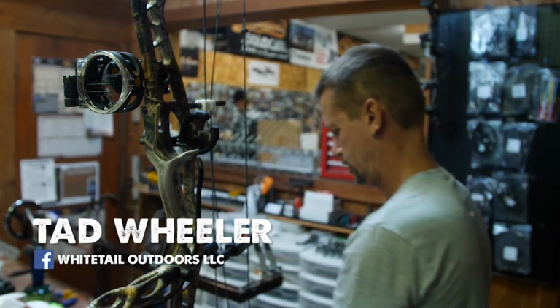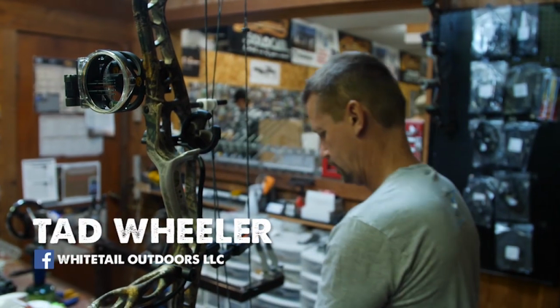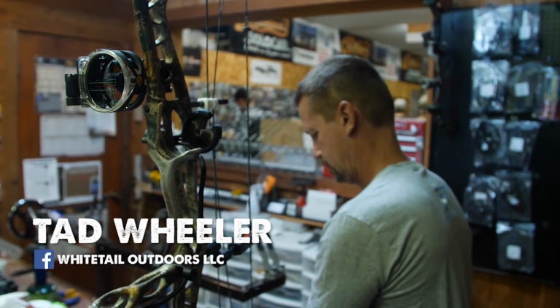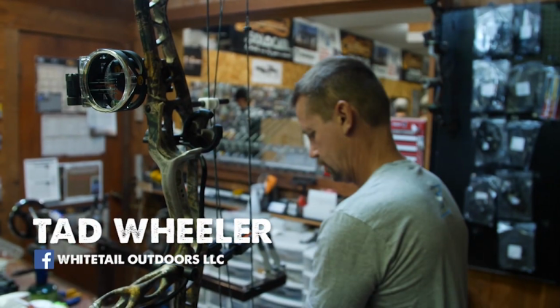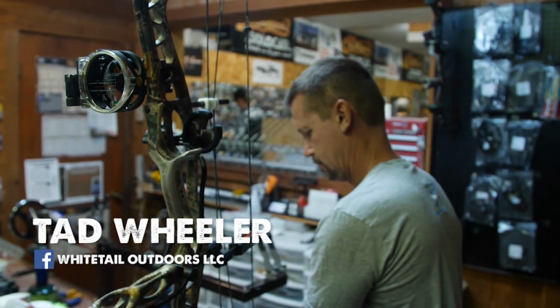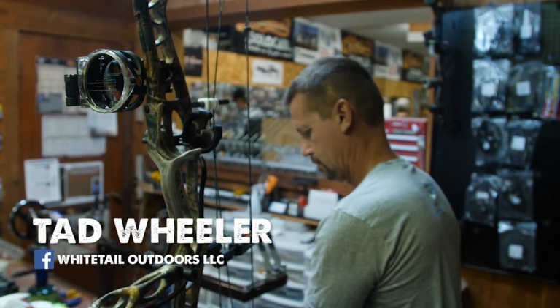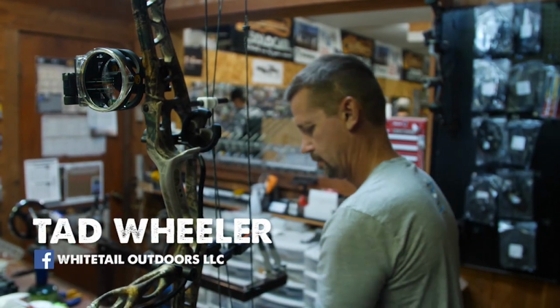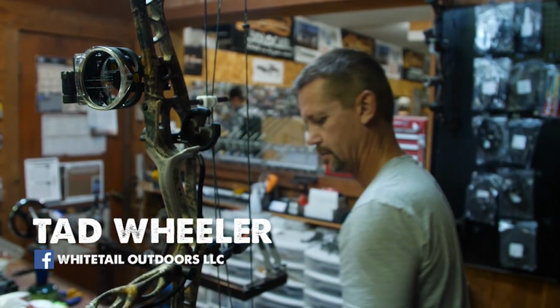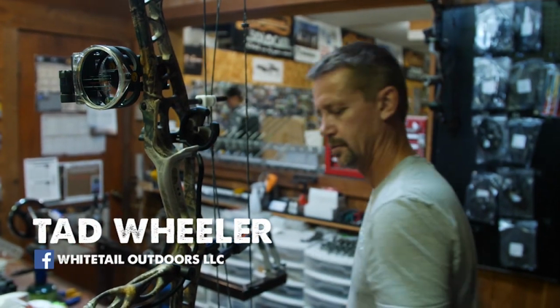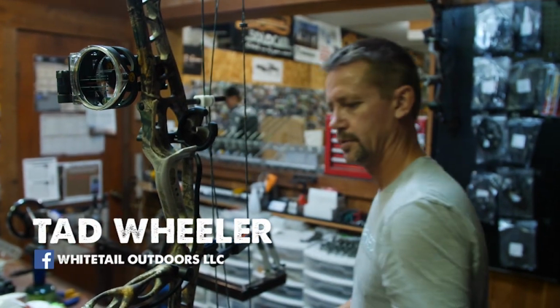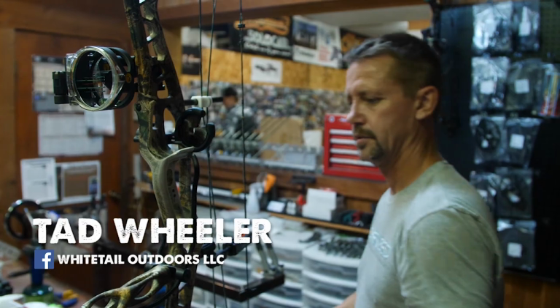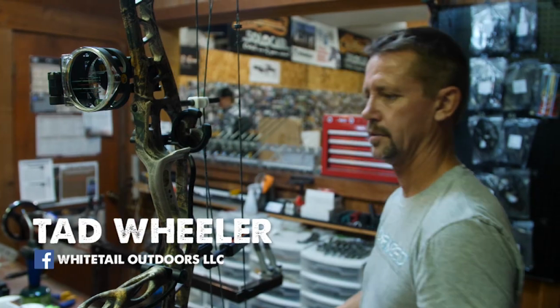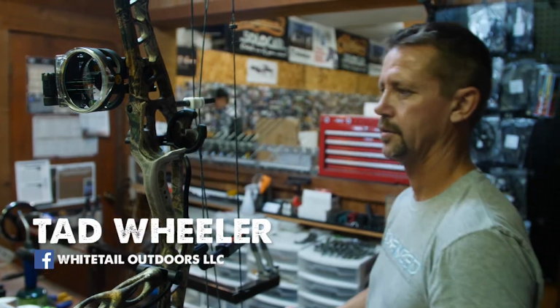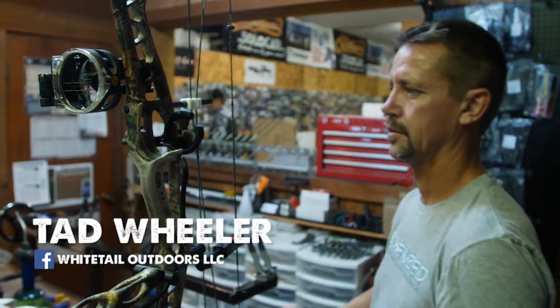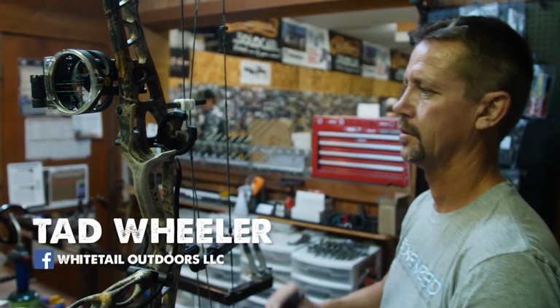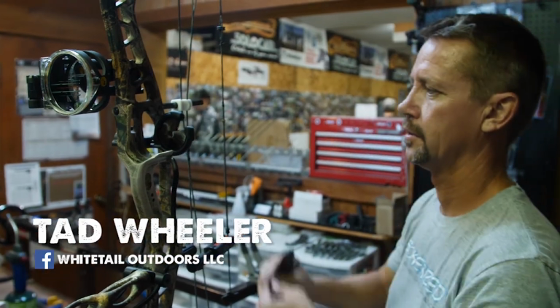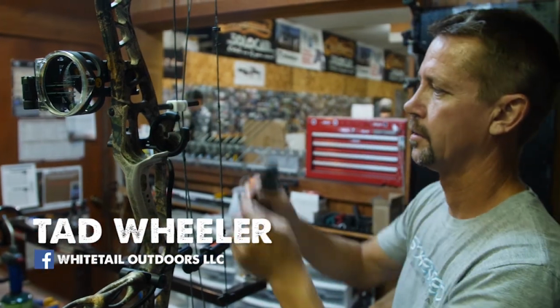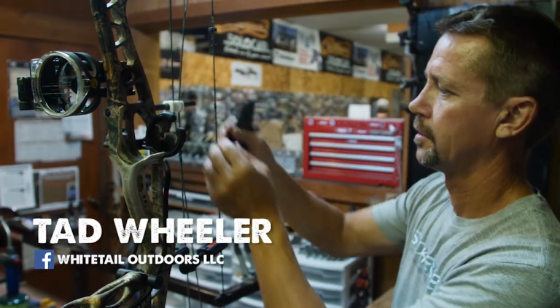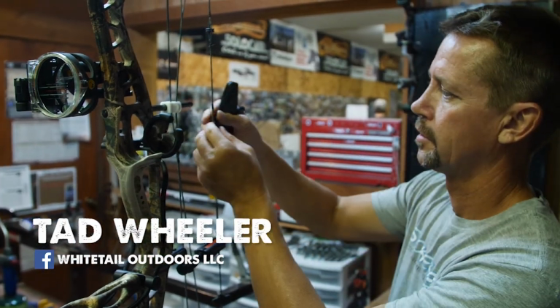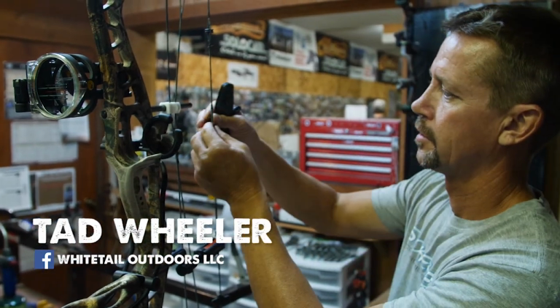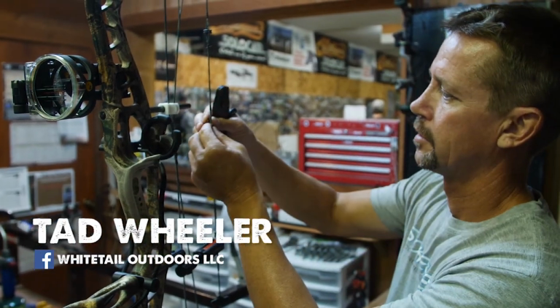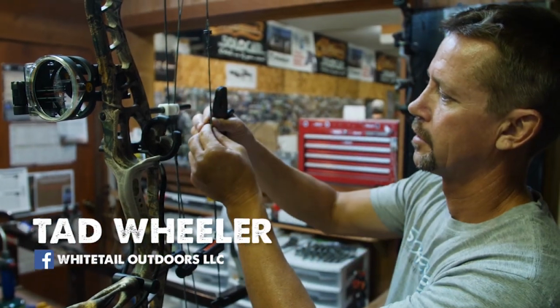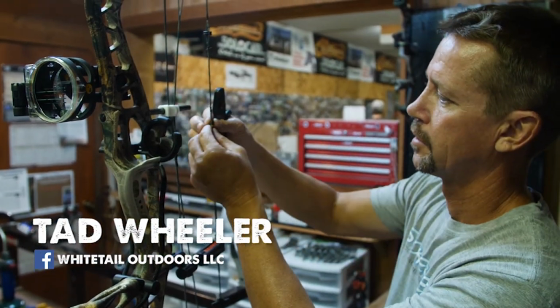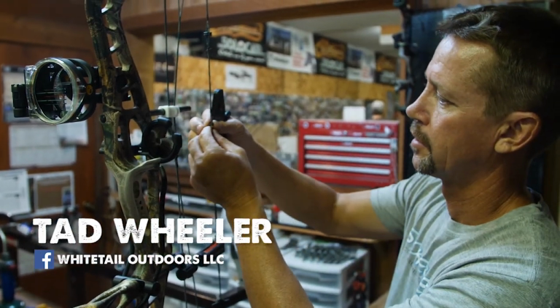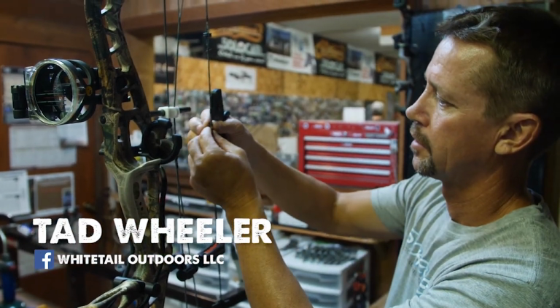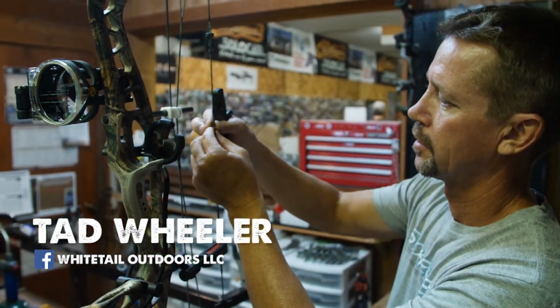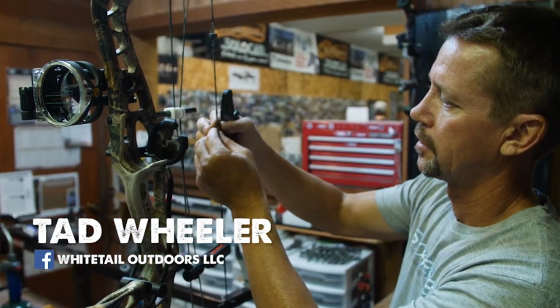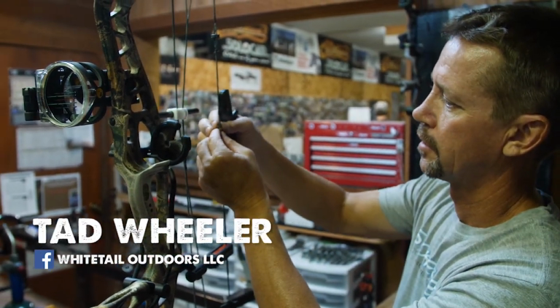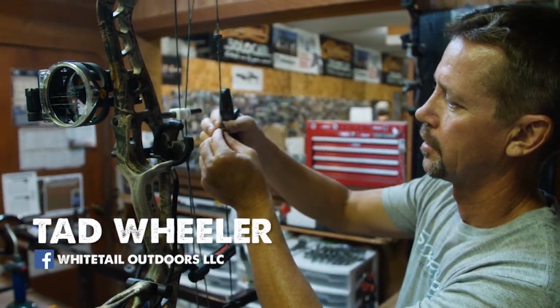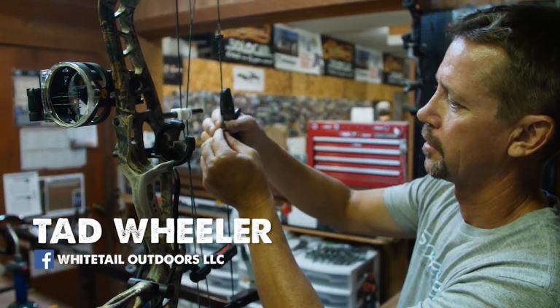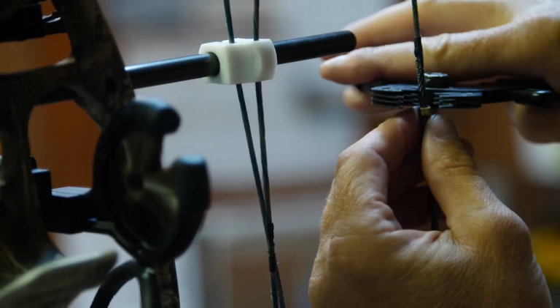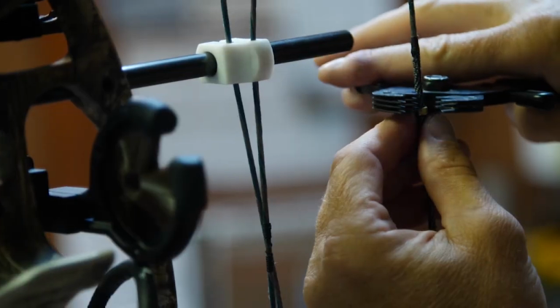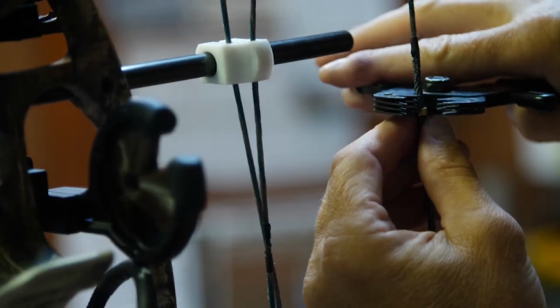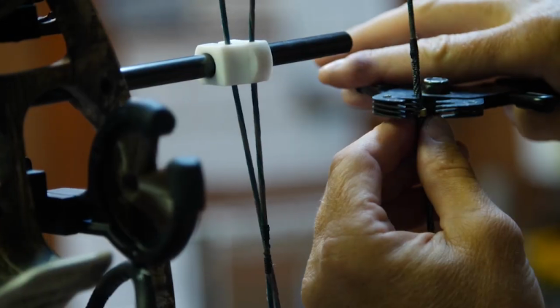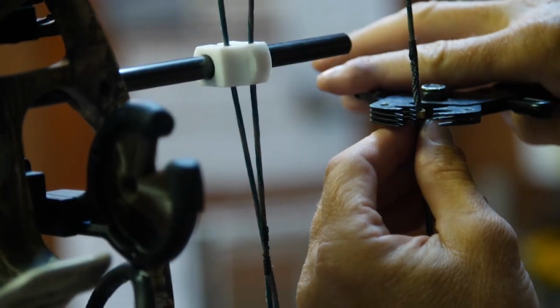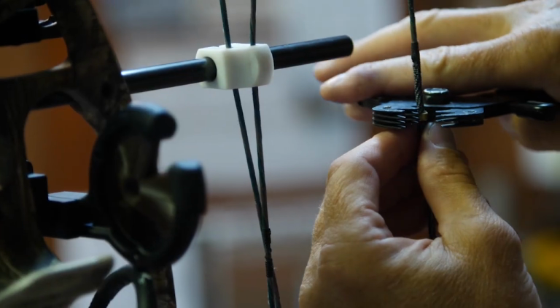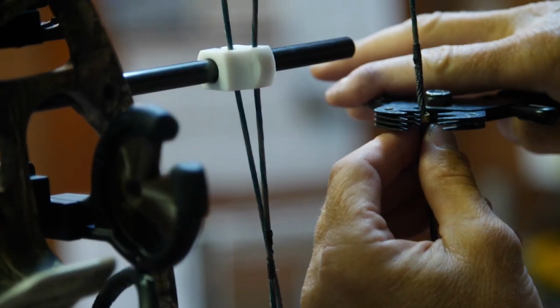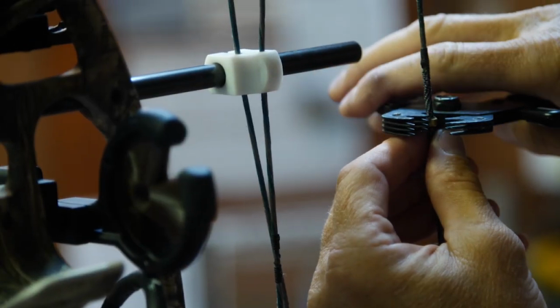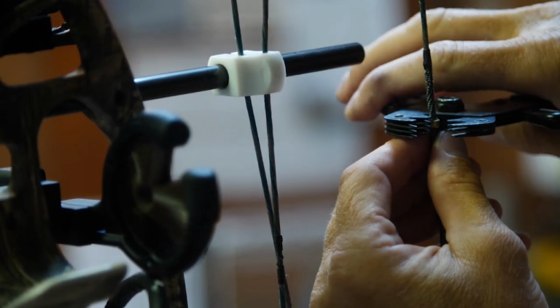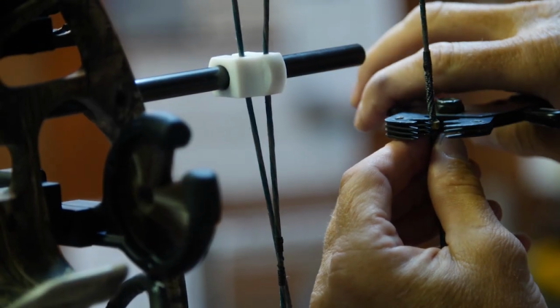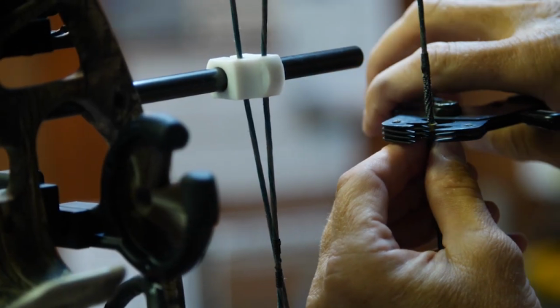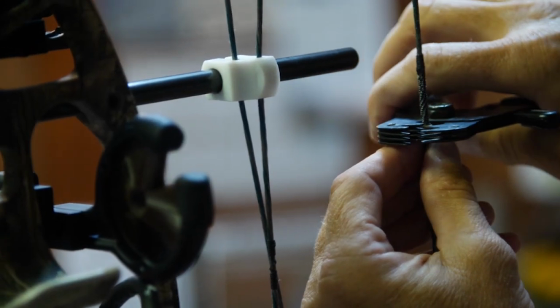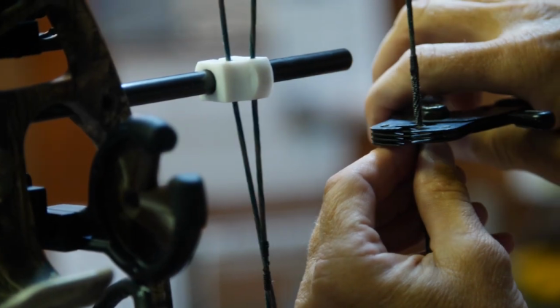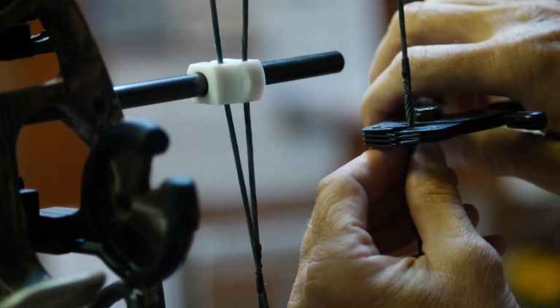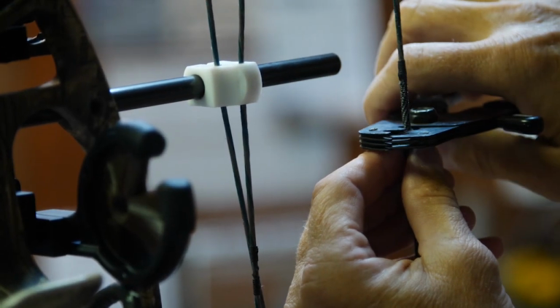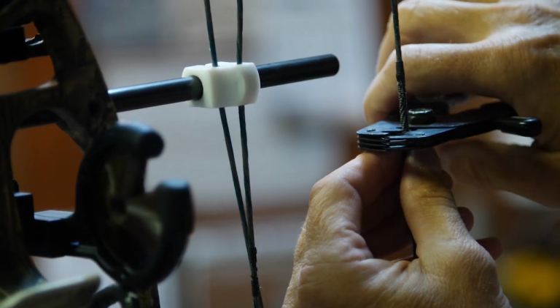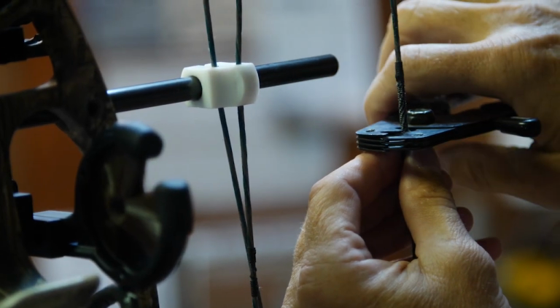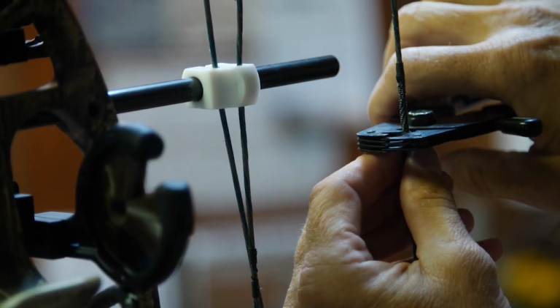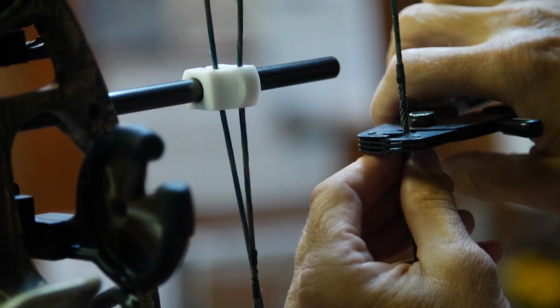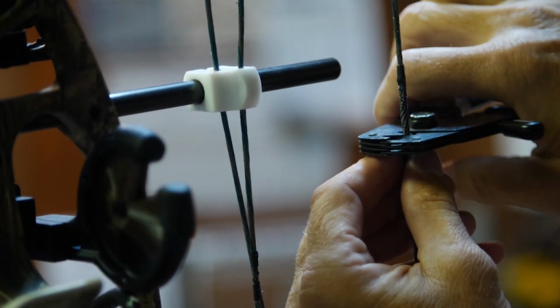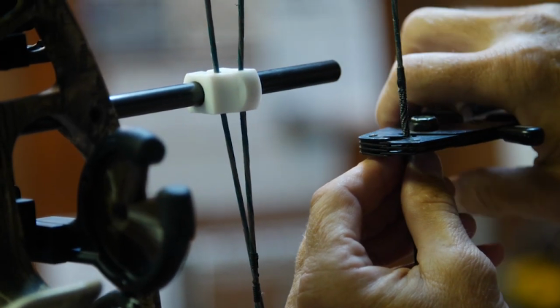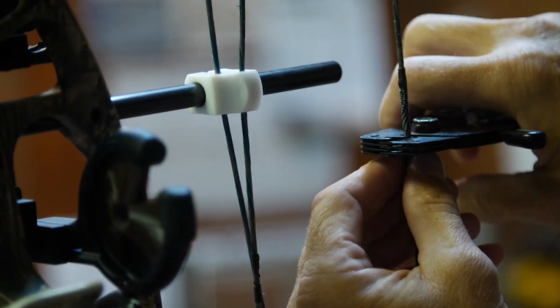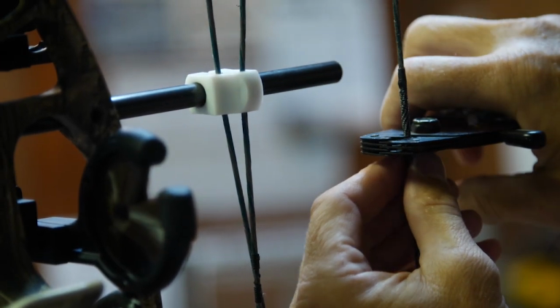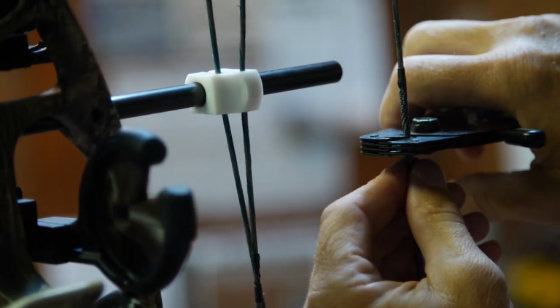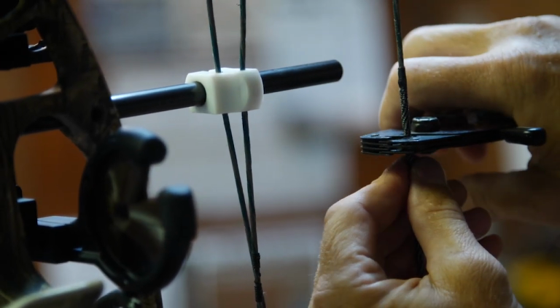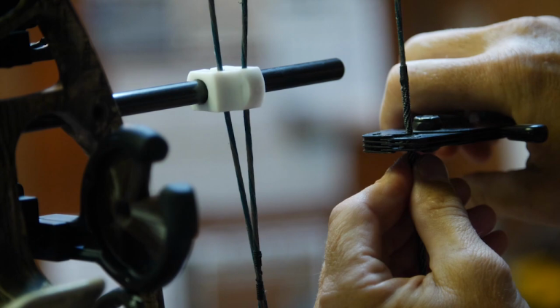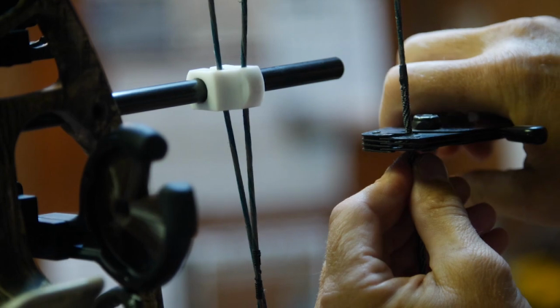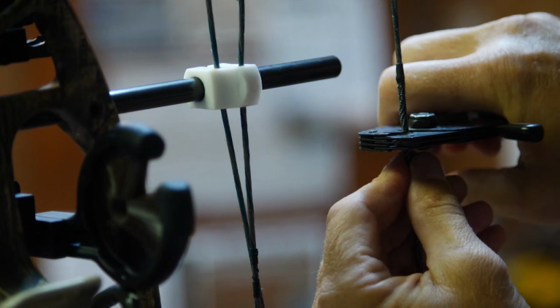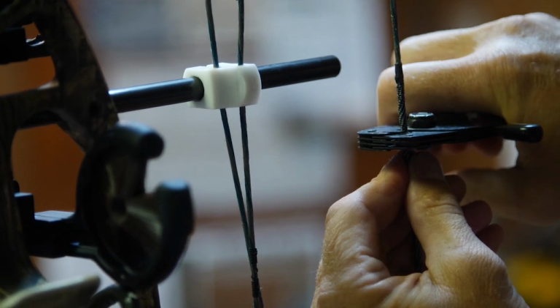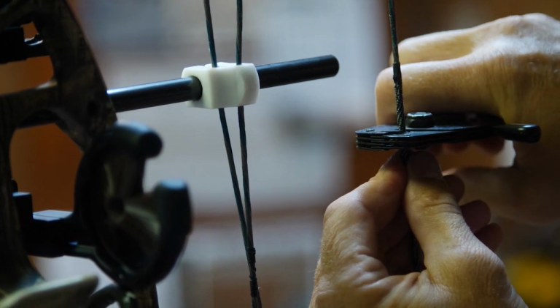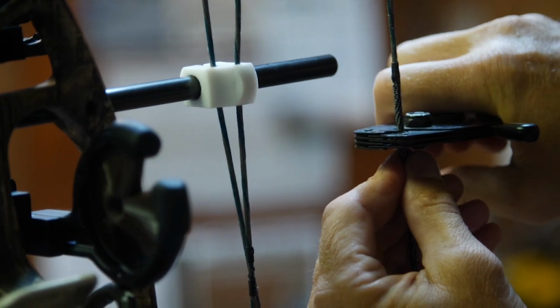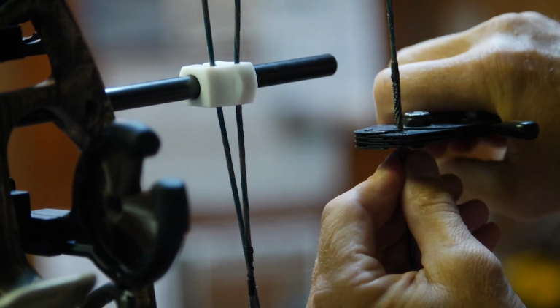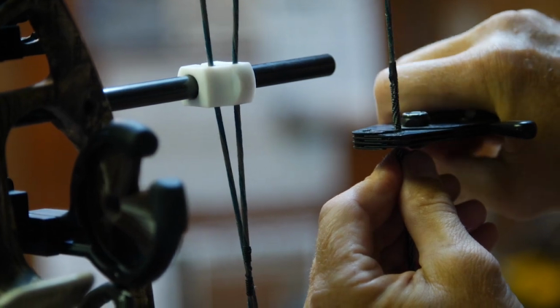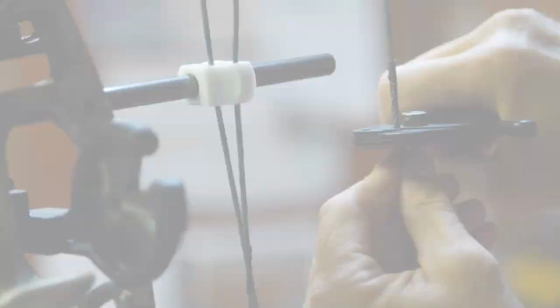Tad just got me fixed up and re-served my string so I don't have to deal with my dental floss issue anymore. We're ready to go — ready to go to Kentucky next week.